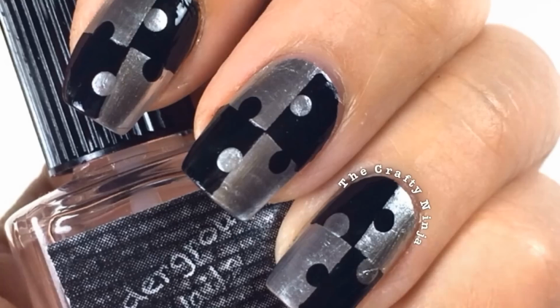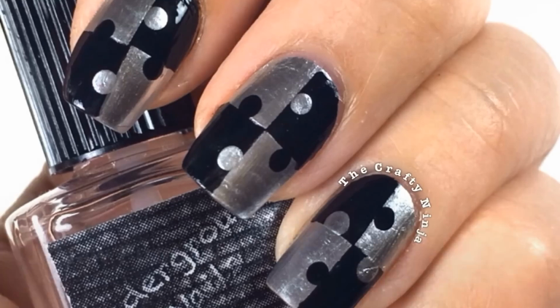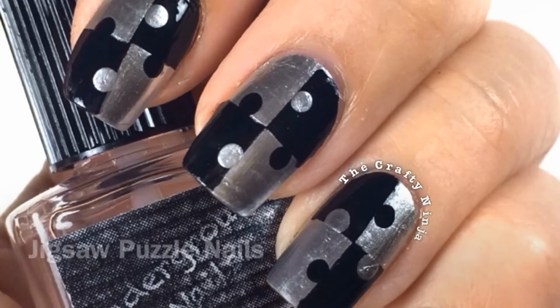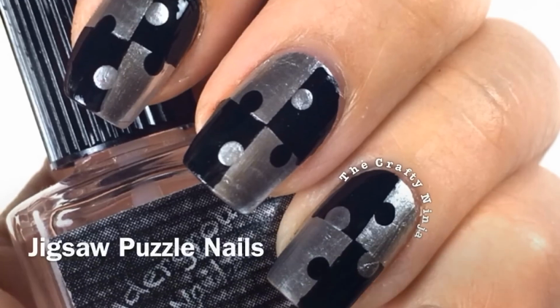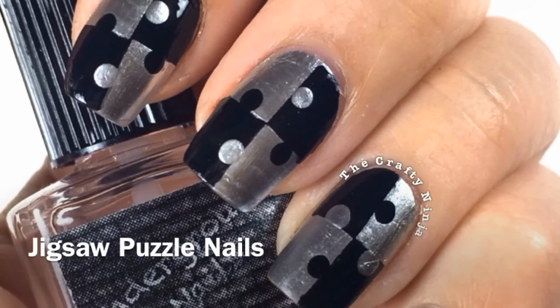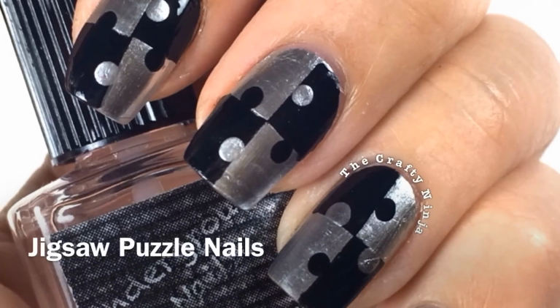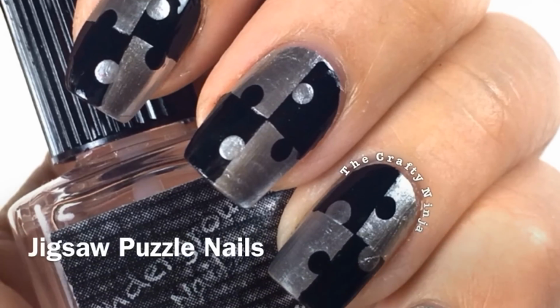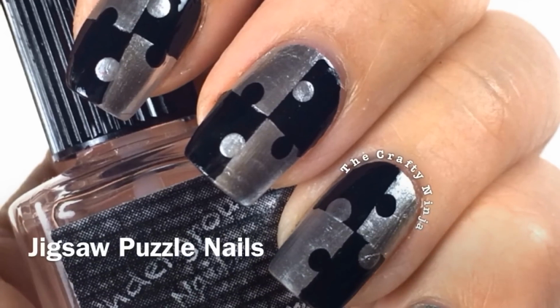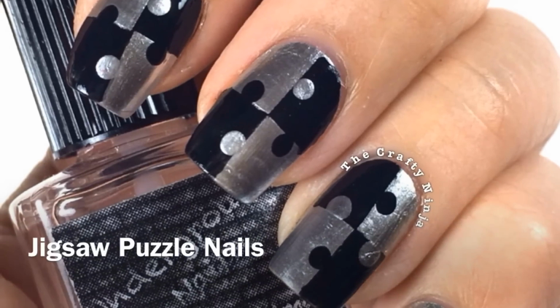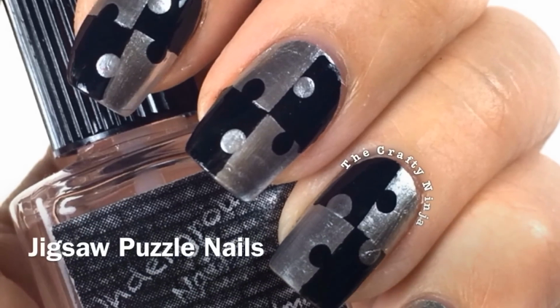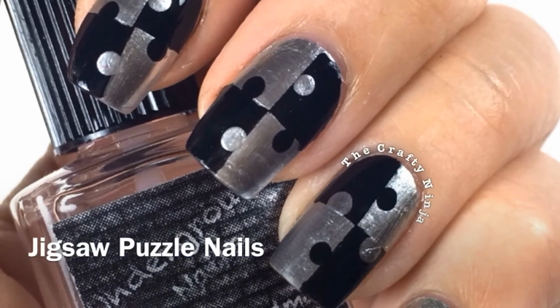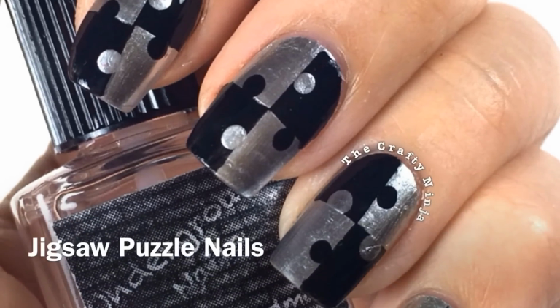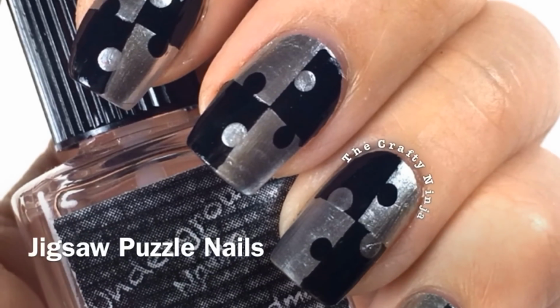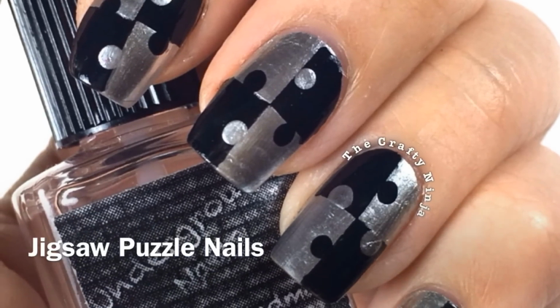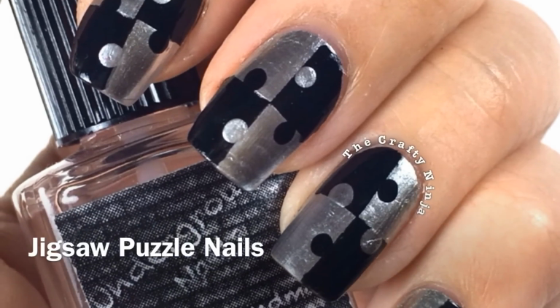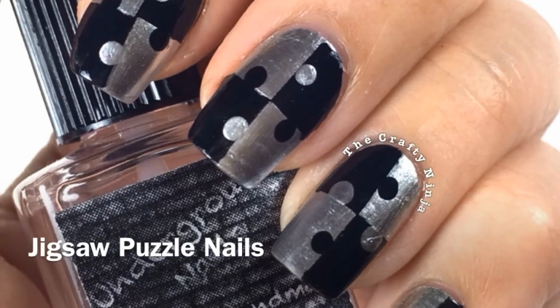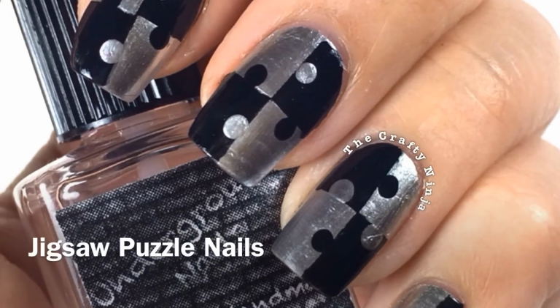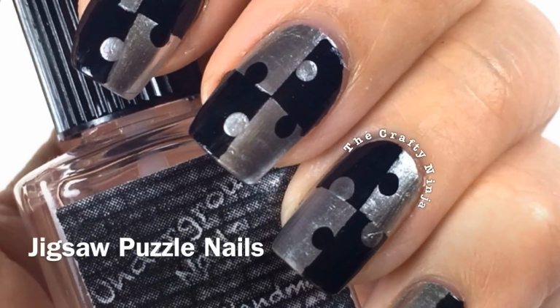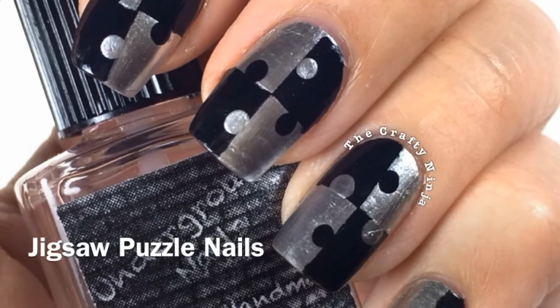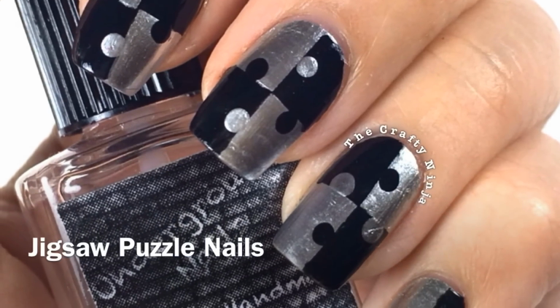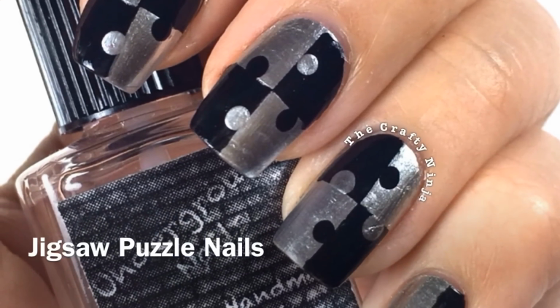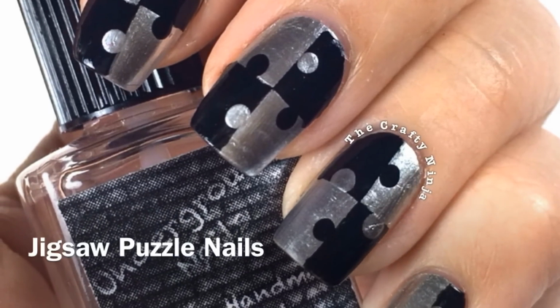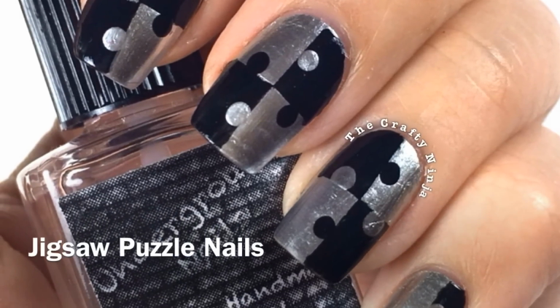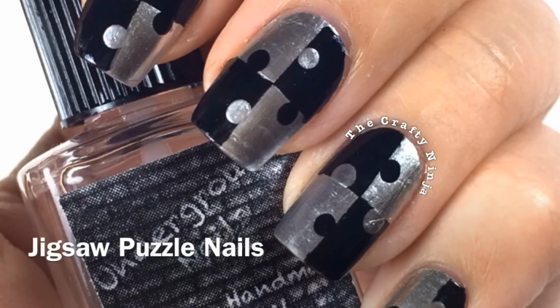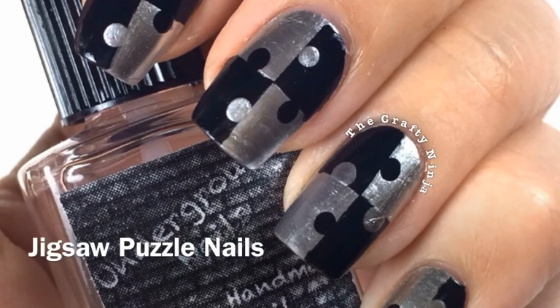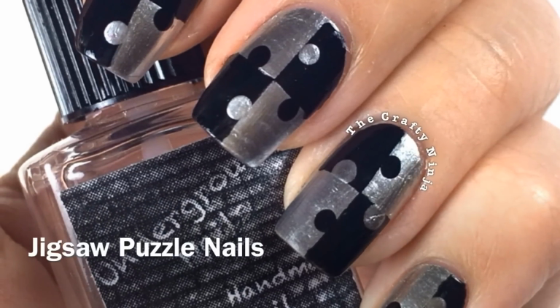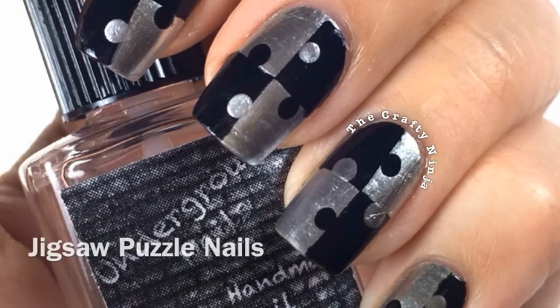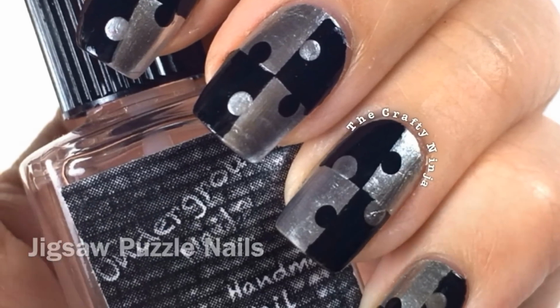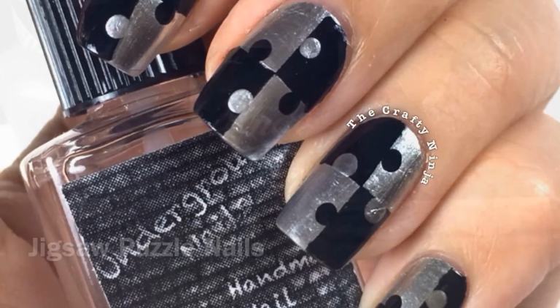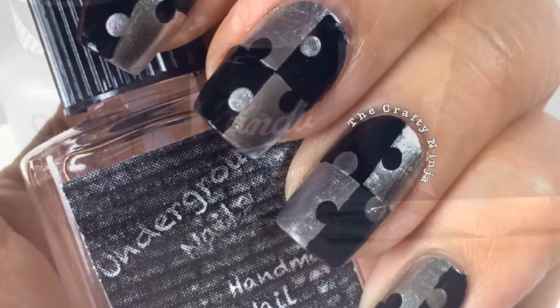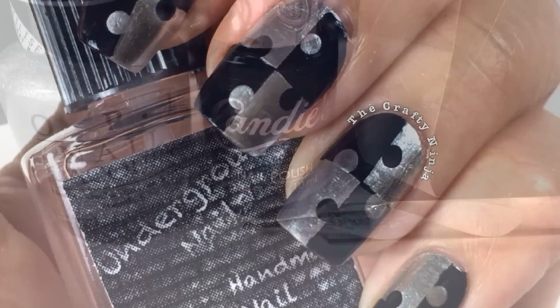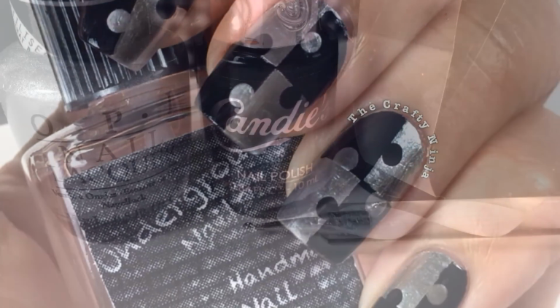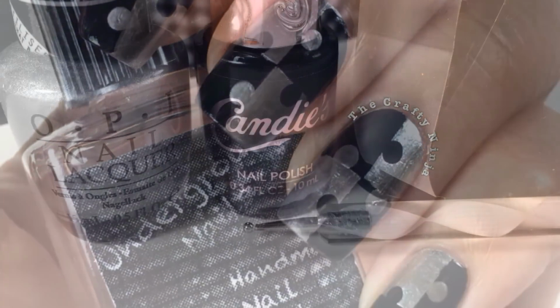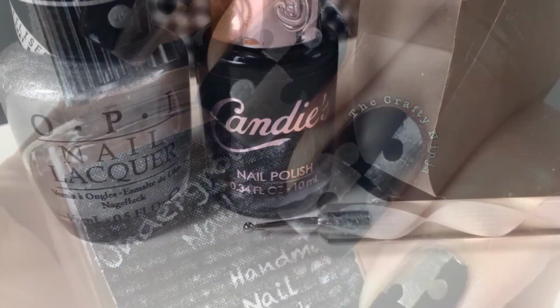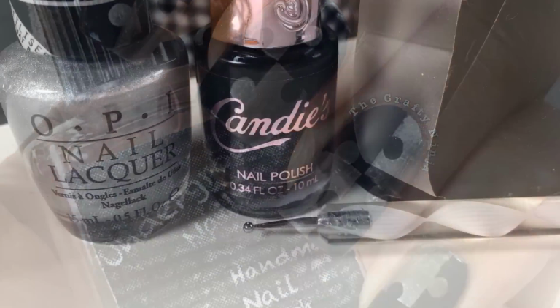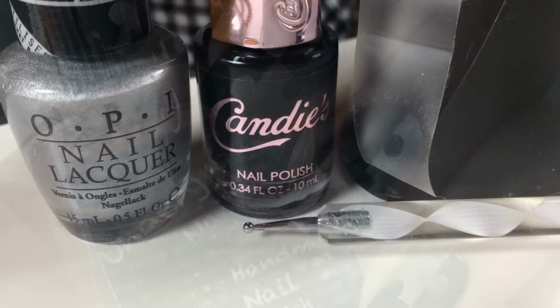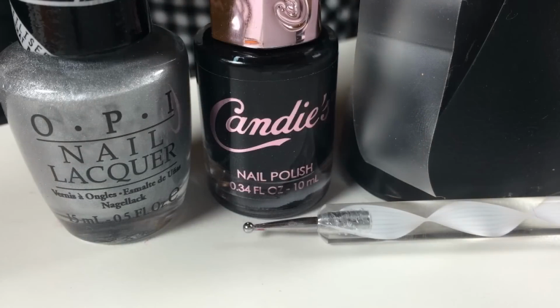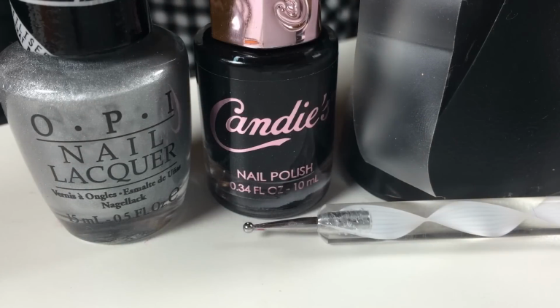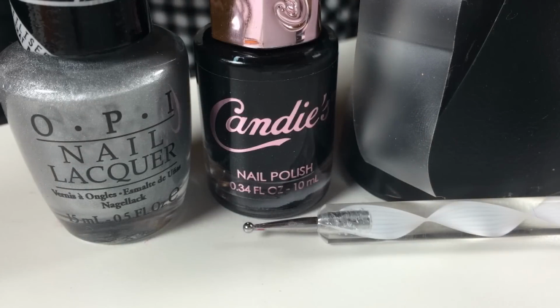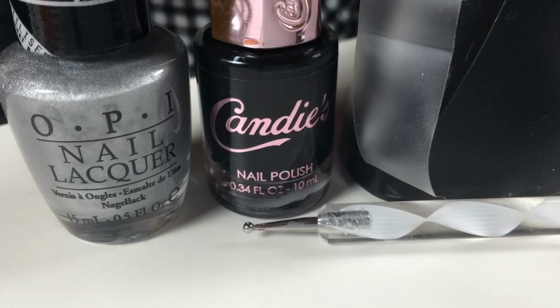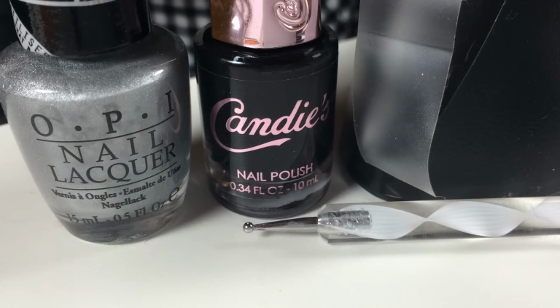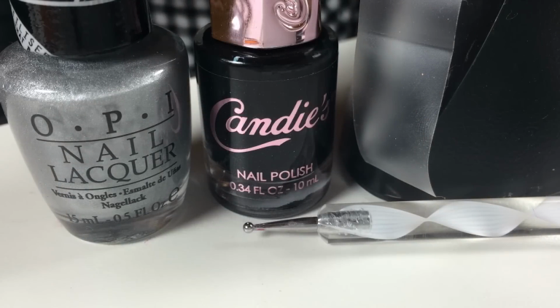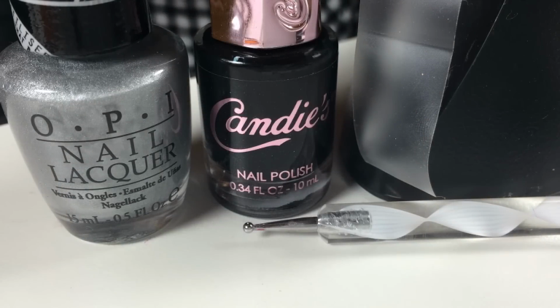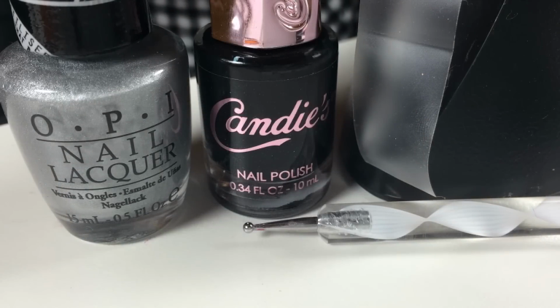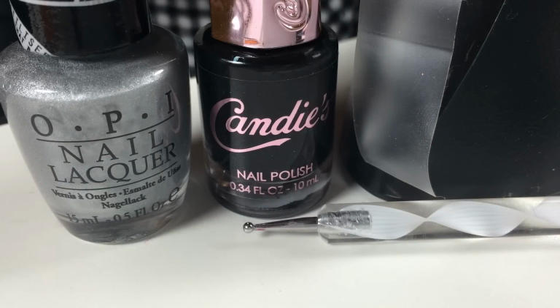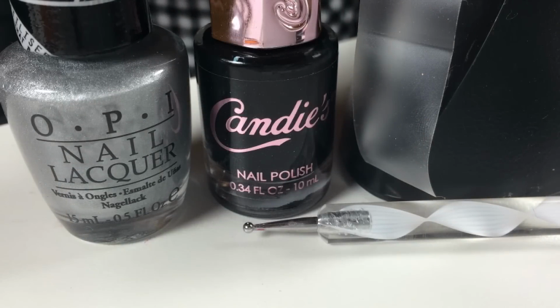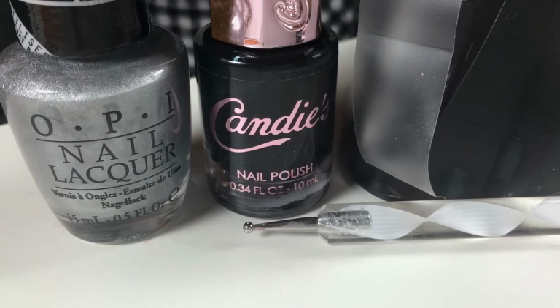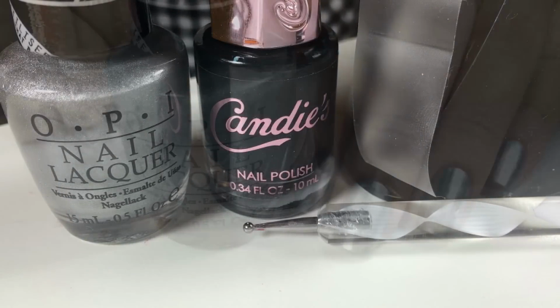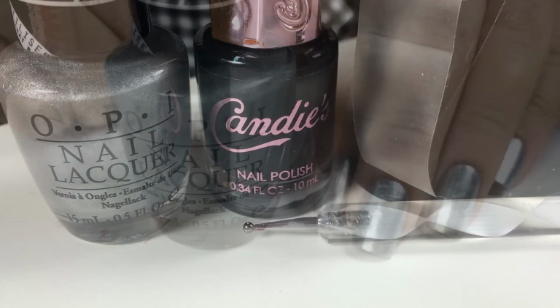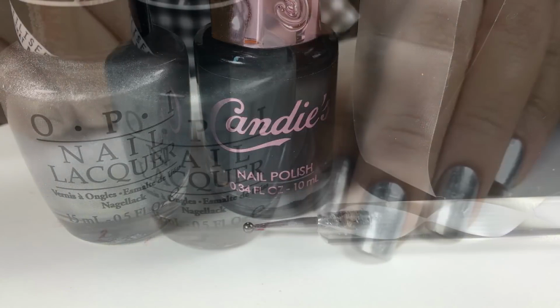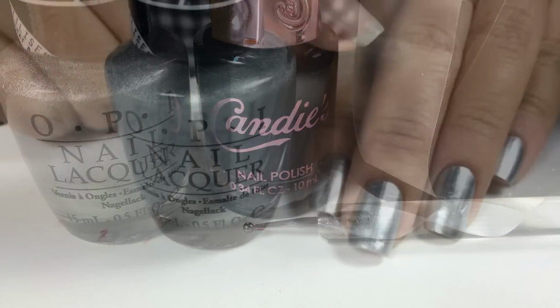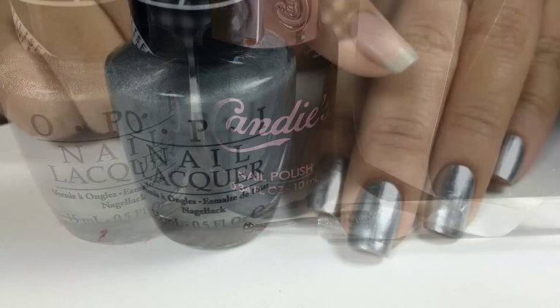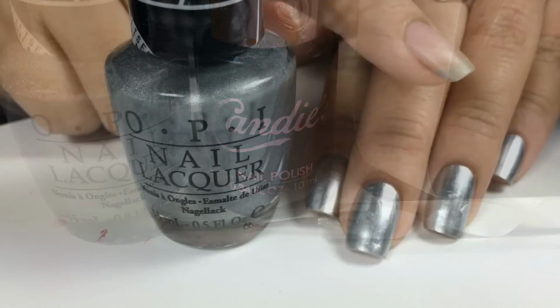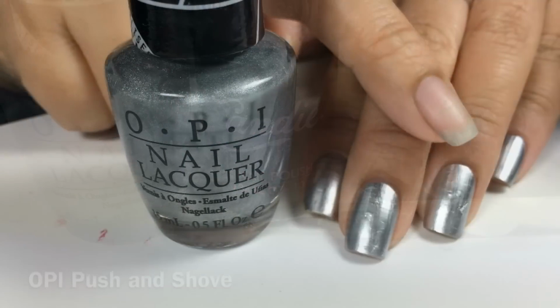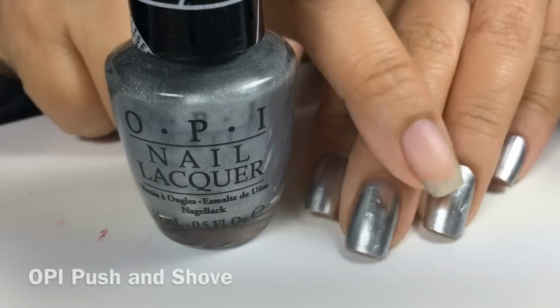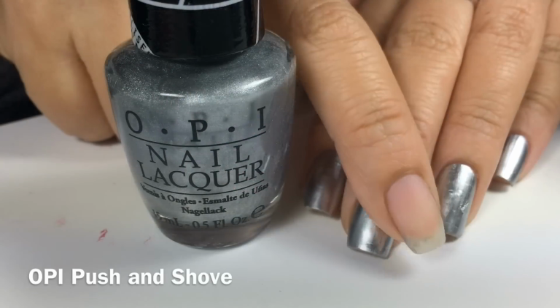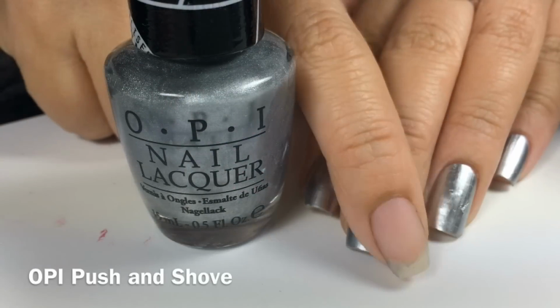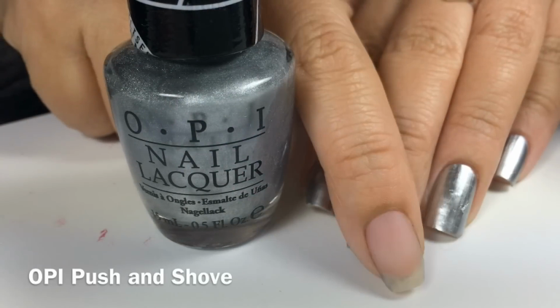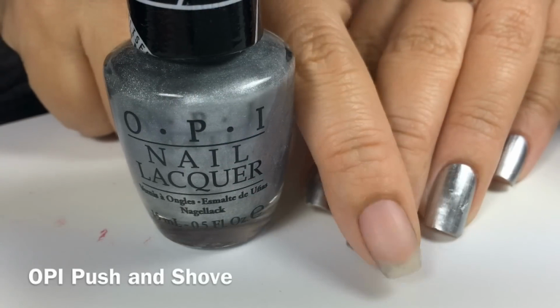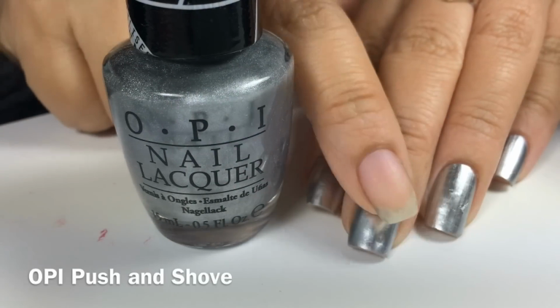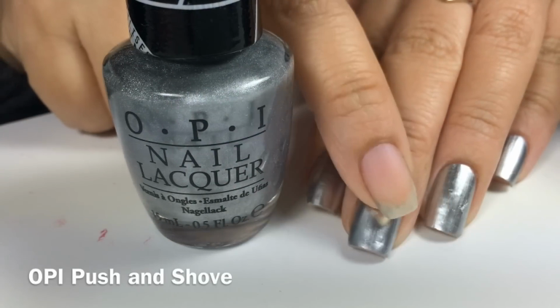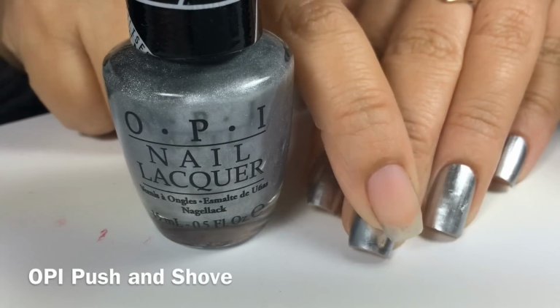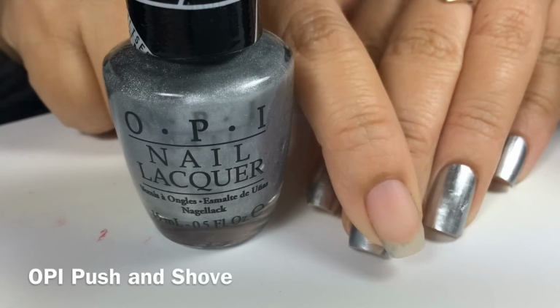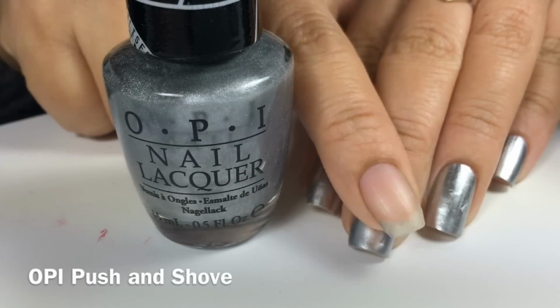Hey guys, this nail tutorial is for Jigsaw Puzzle Nails. These are the supplies I used. With OPI Push and Shove,